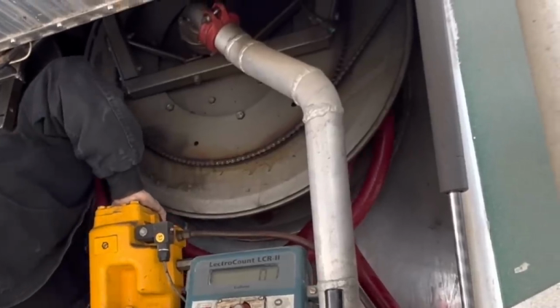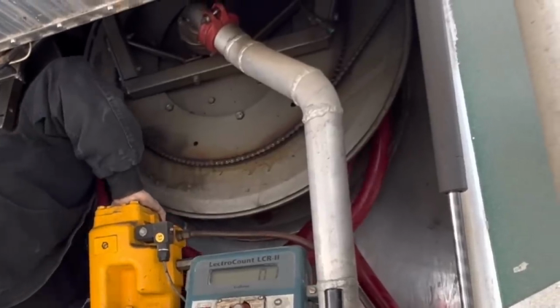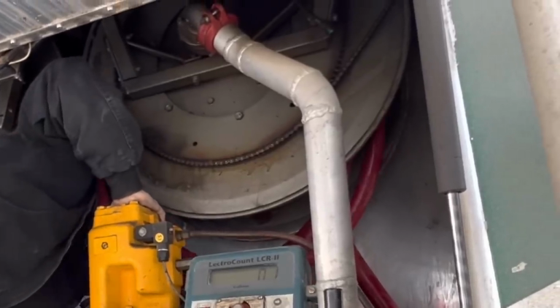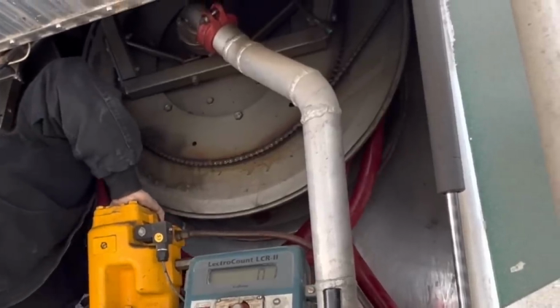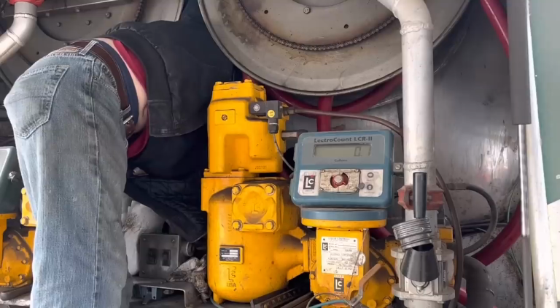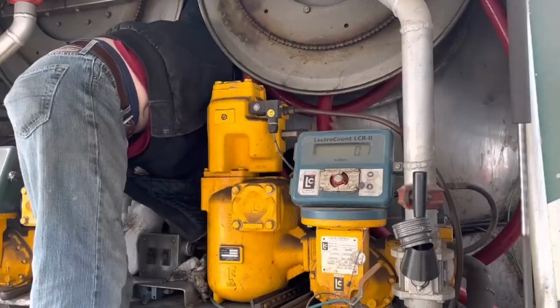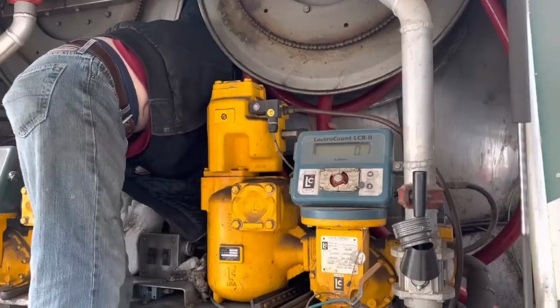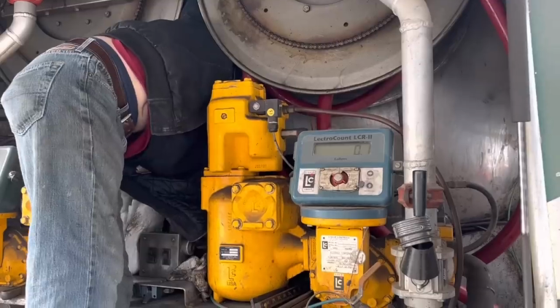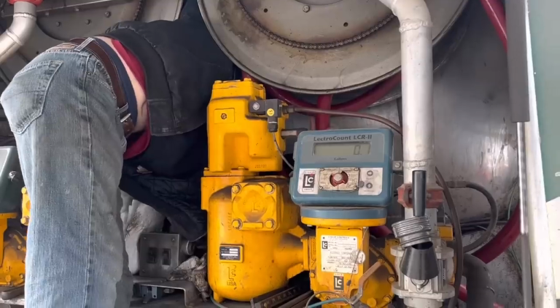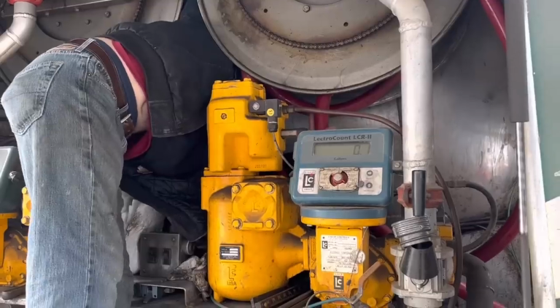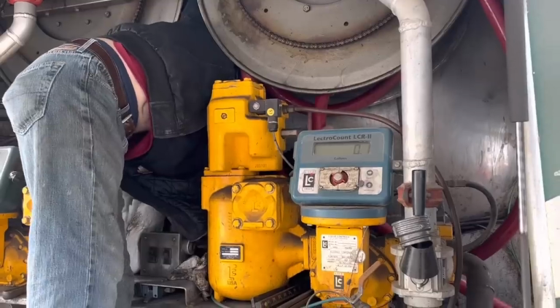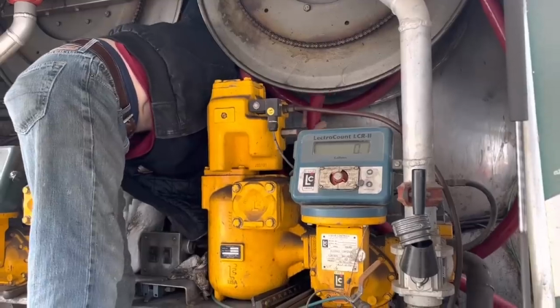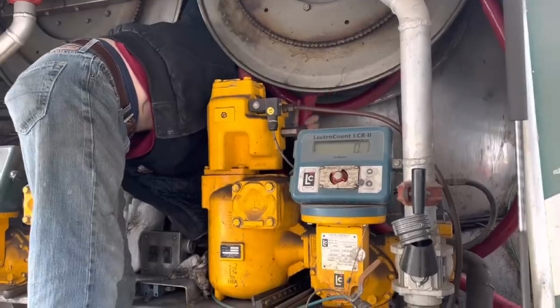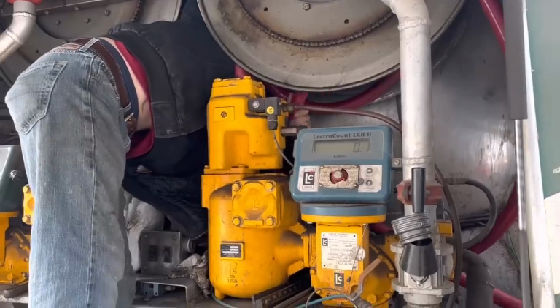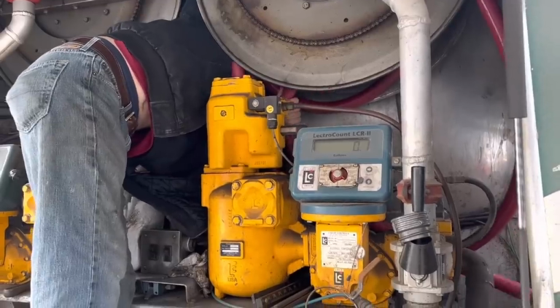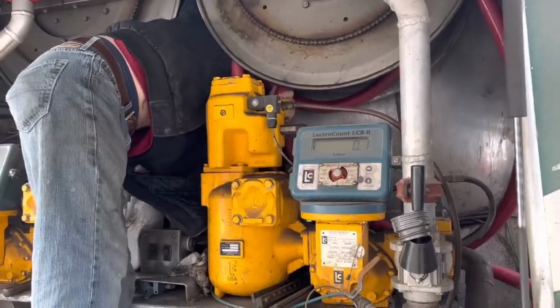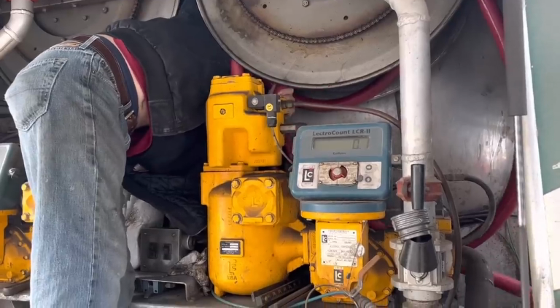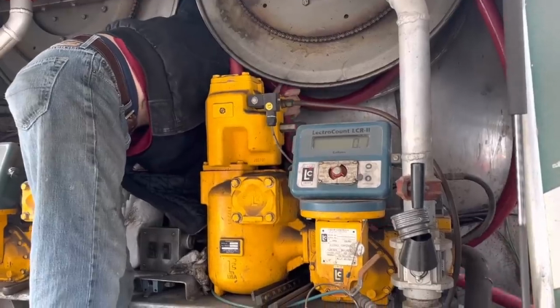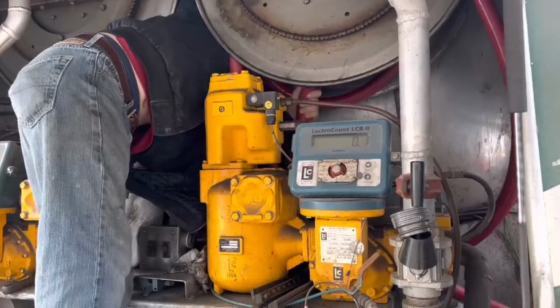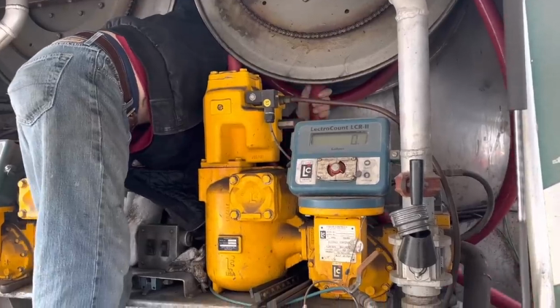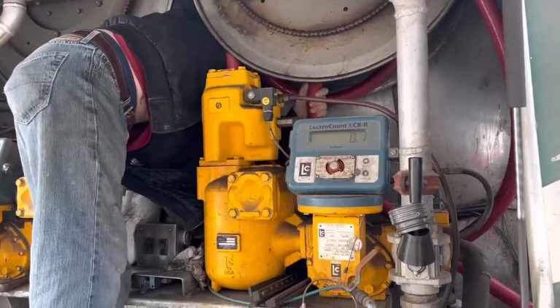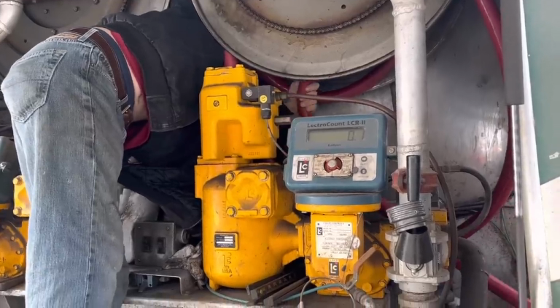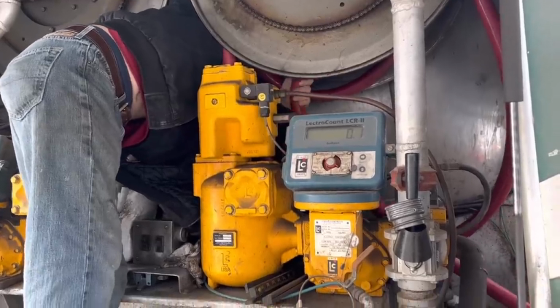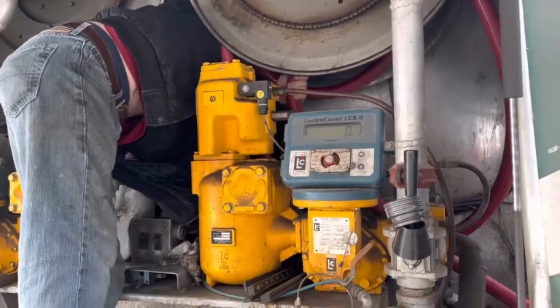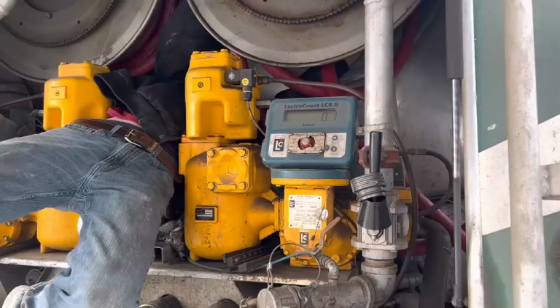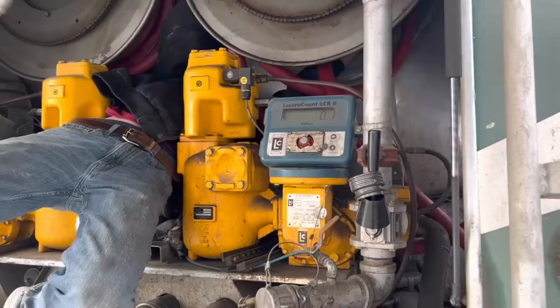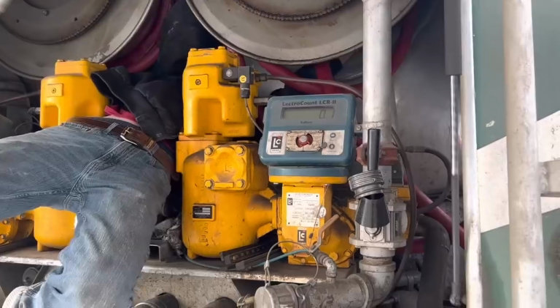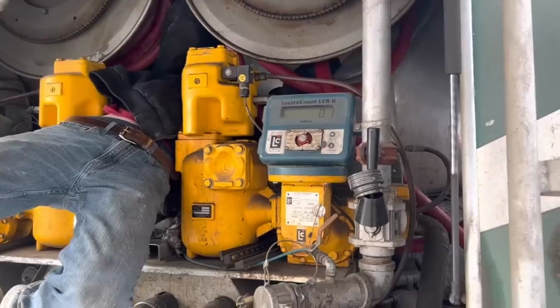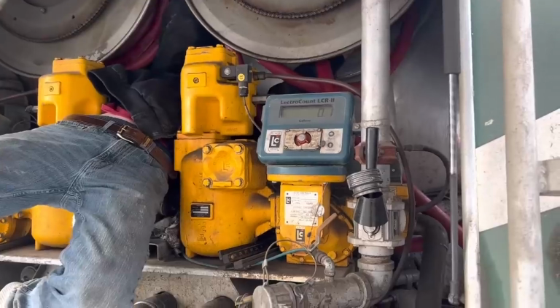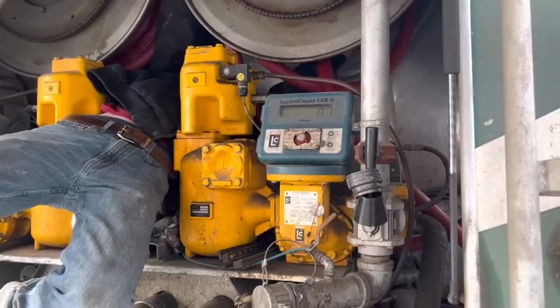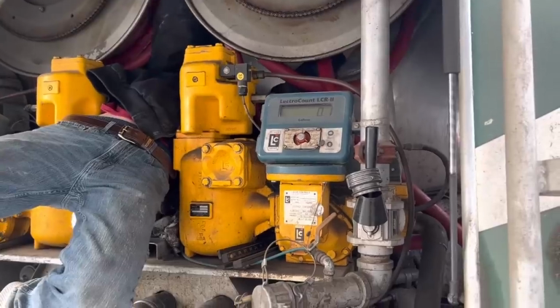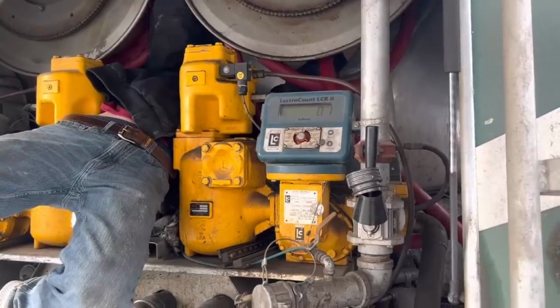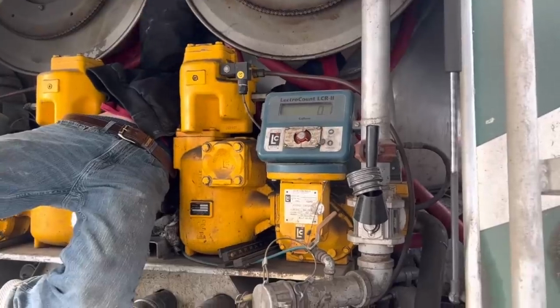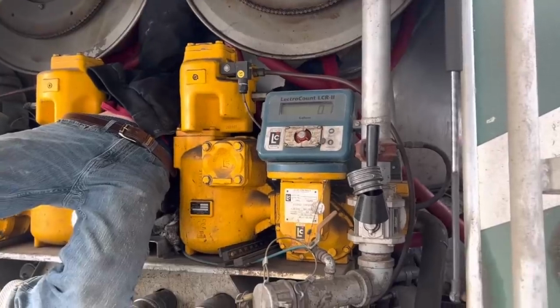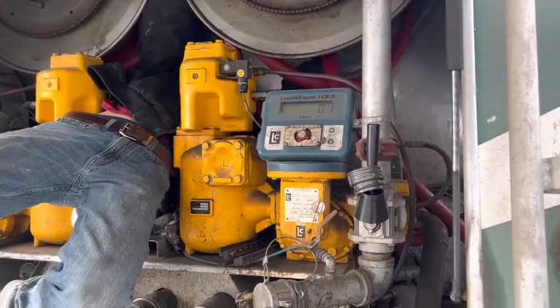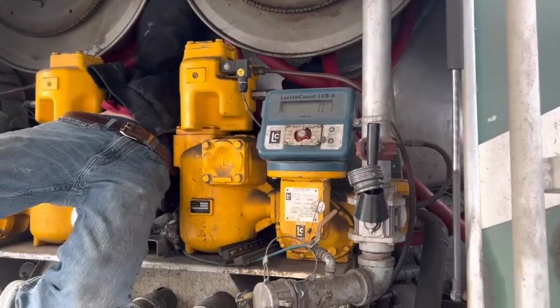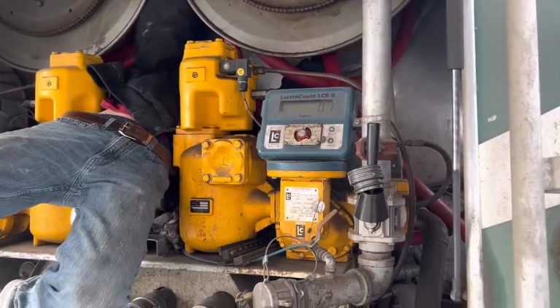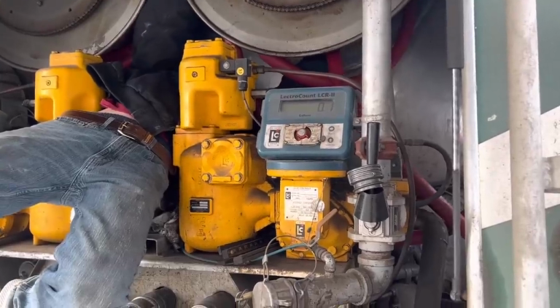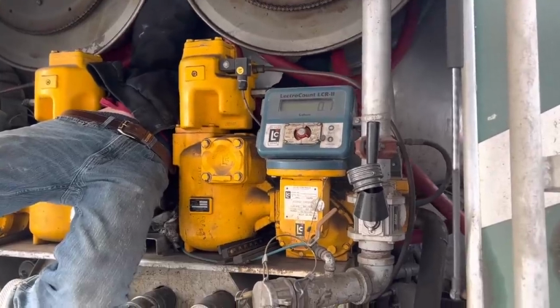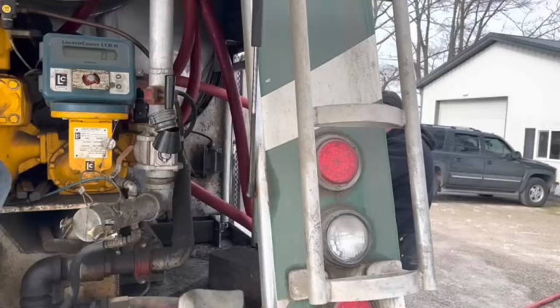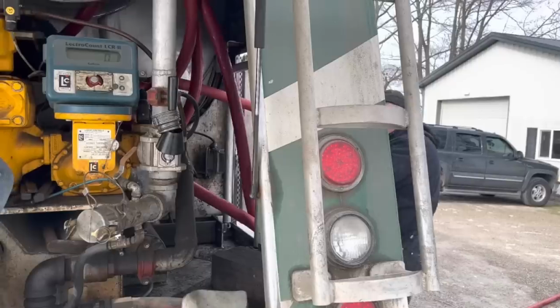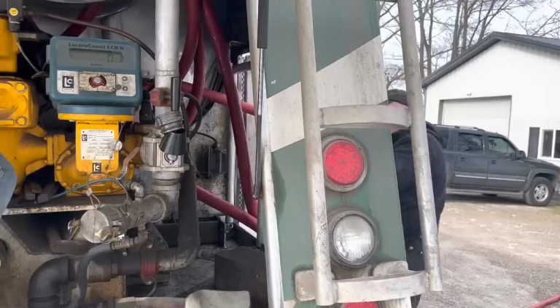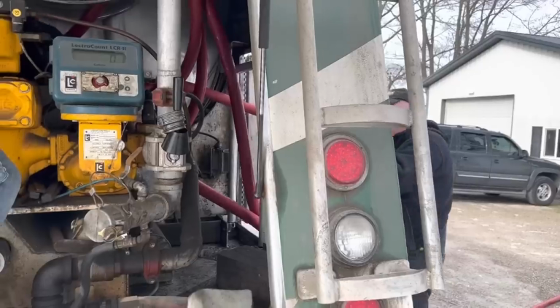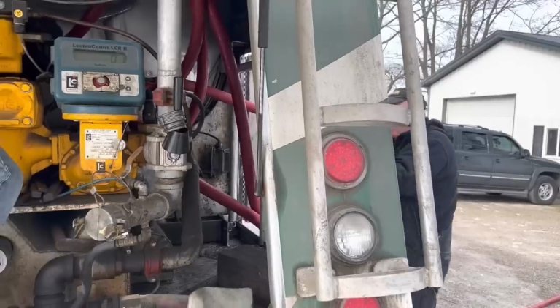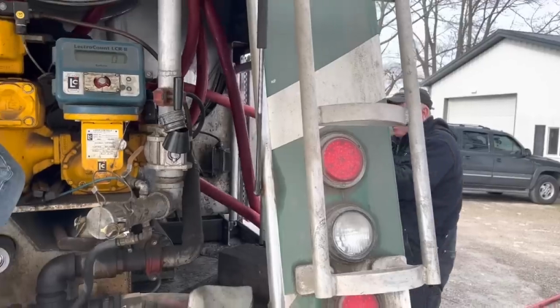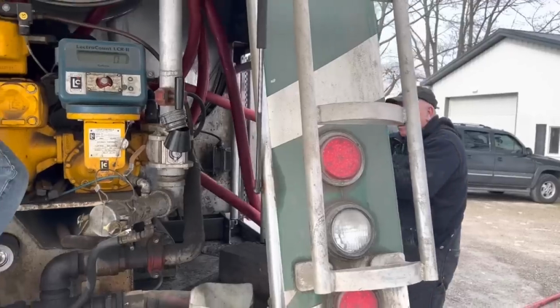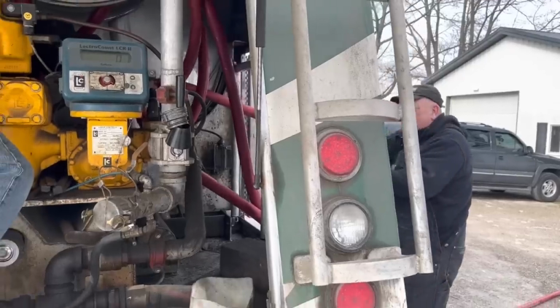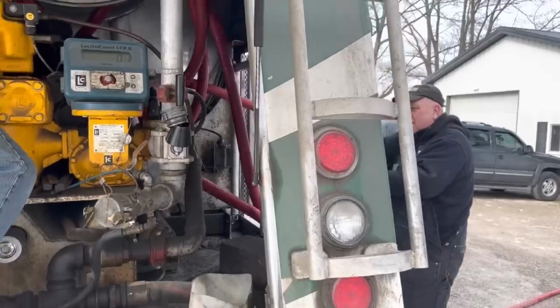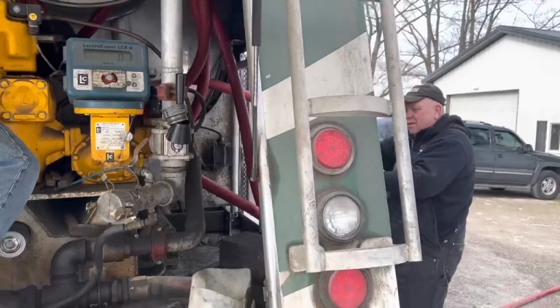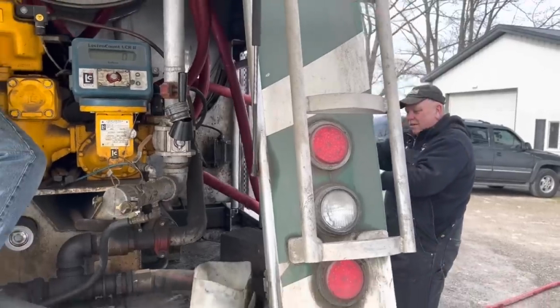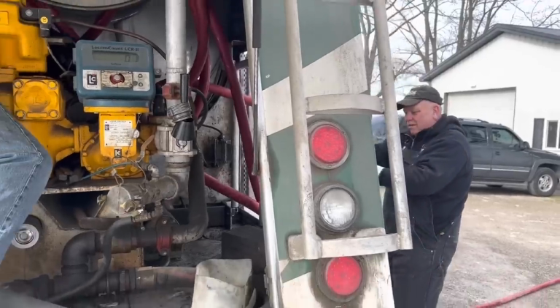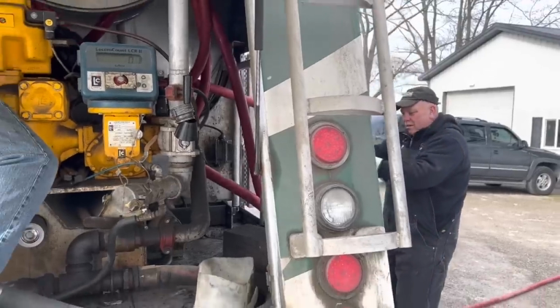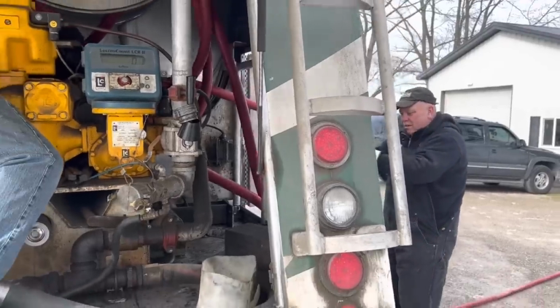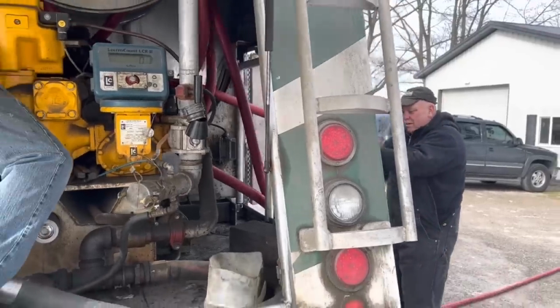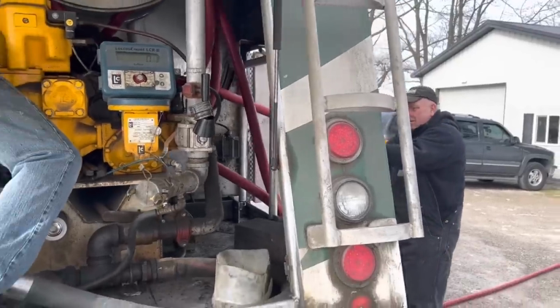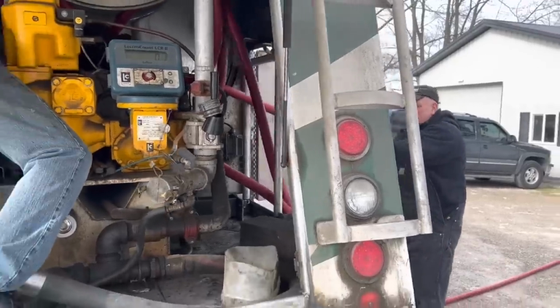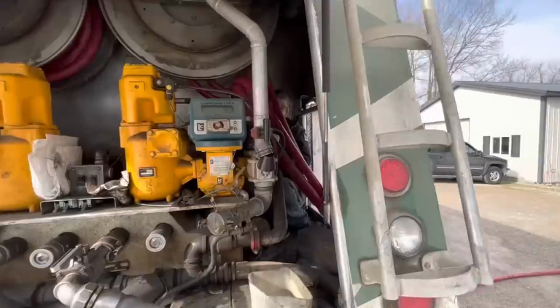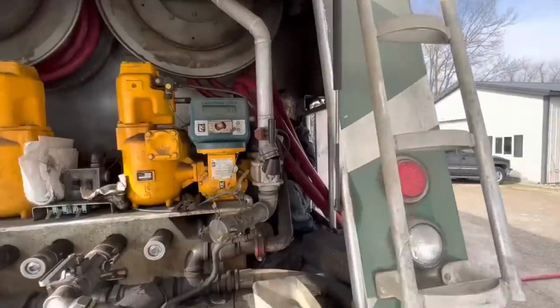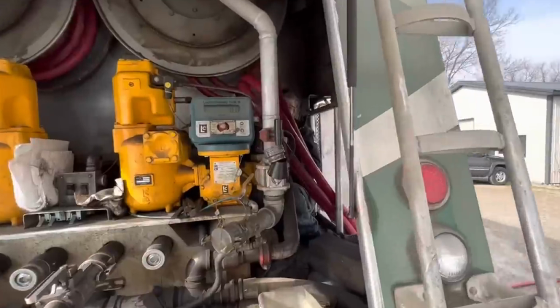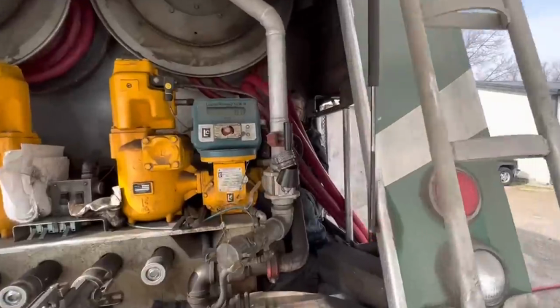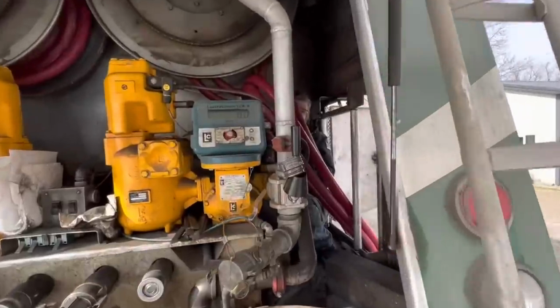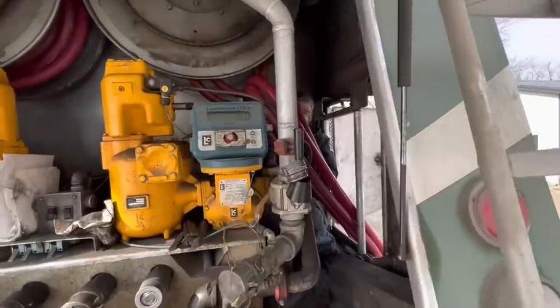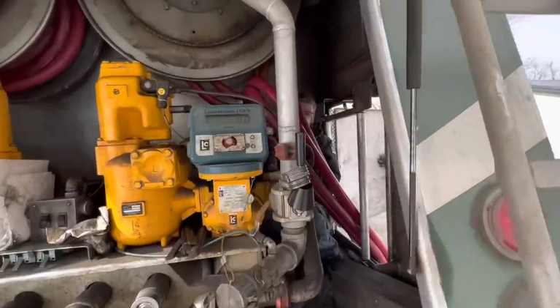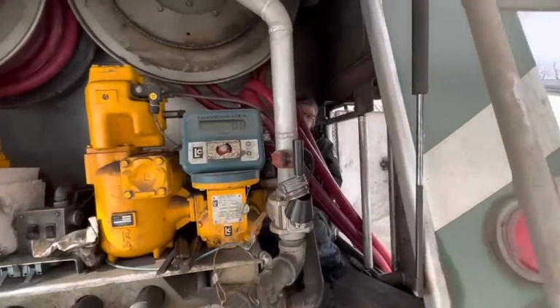And if we don't have fuel oil, we don't have heat in the shop. It's pretty tight quarters in the back of that truck, especially around that hose reel.